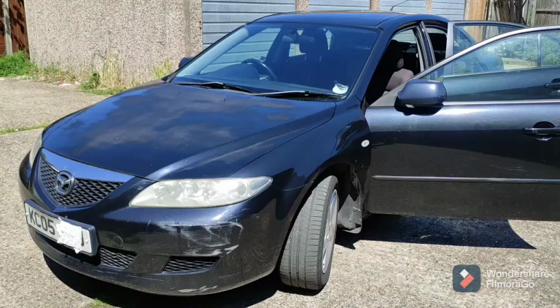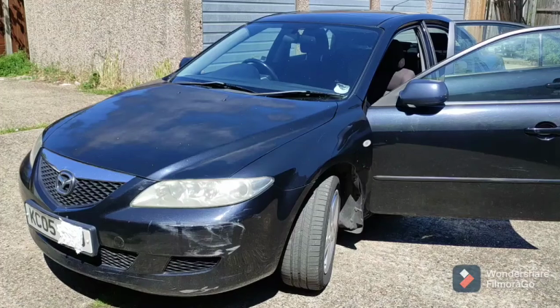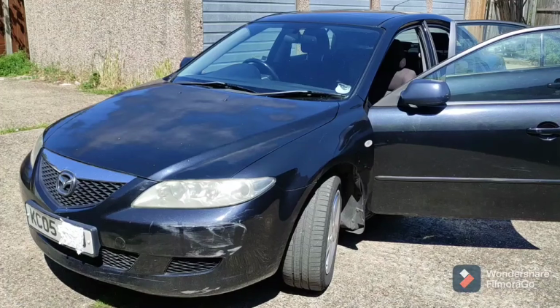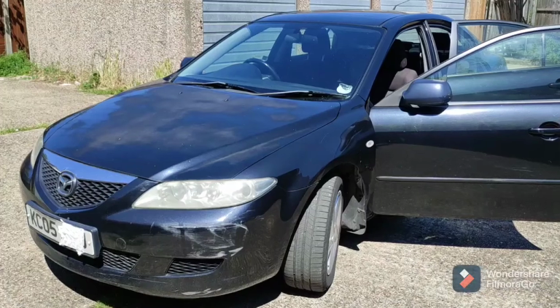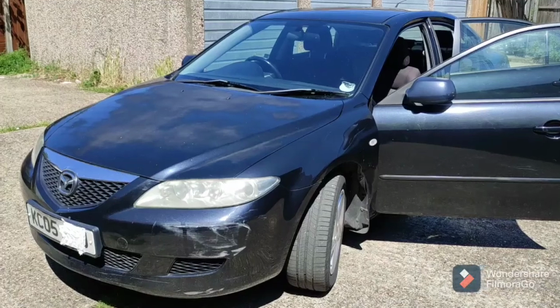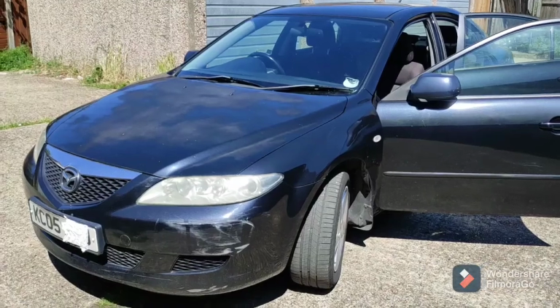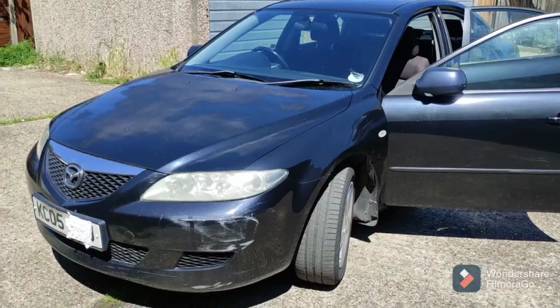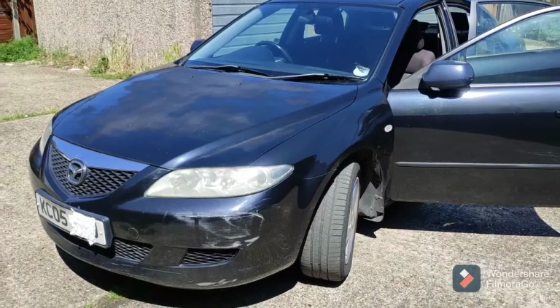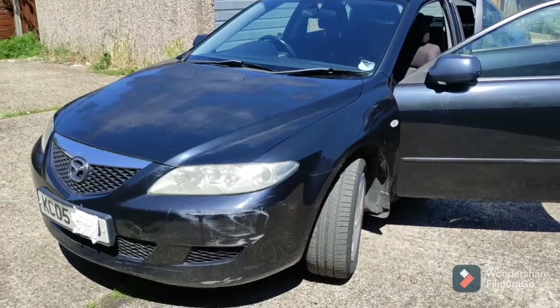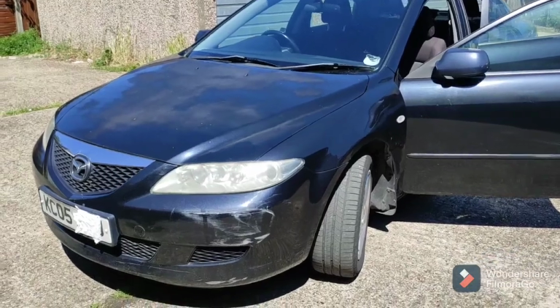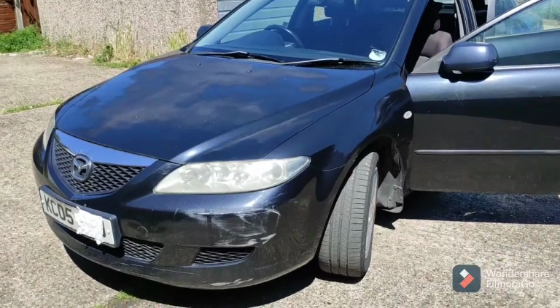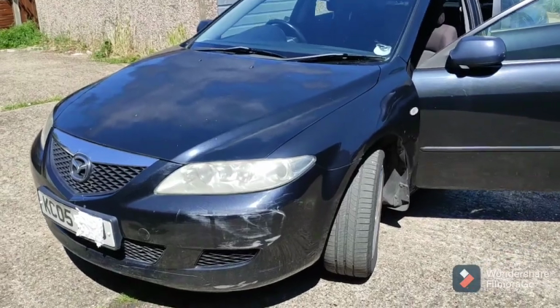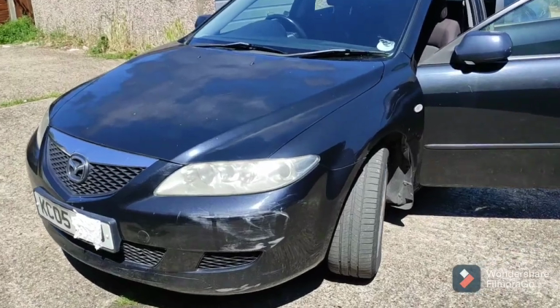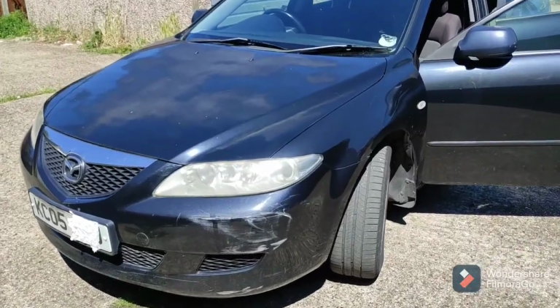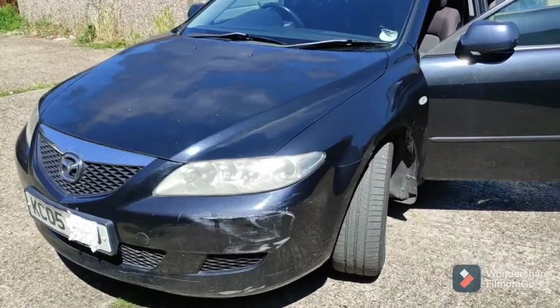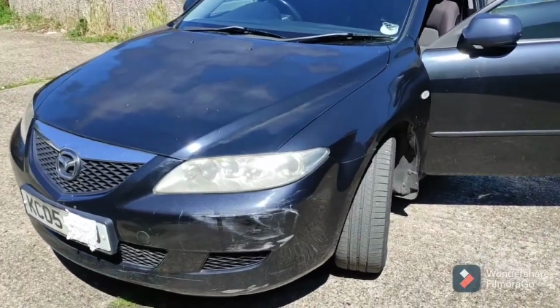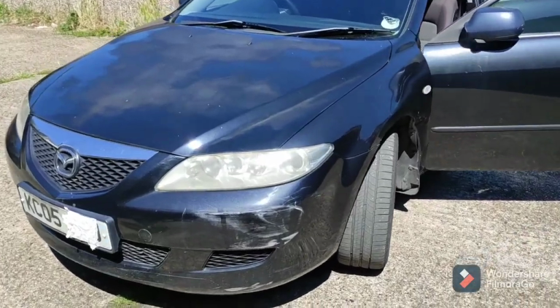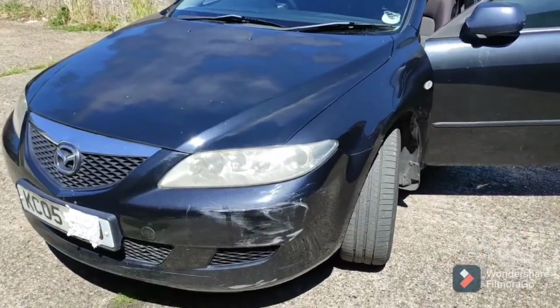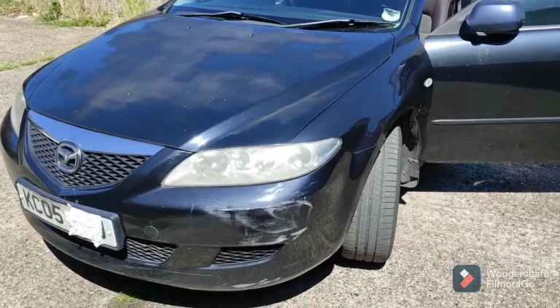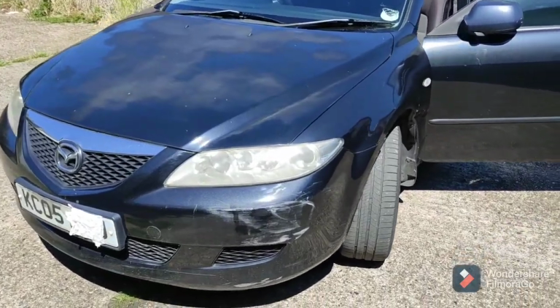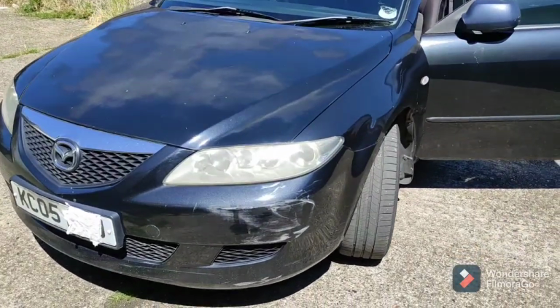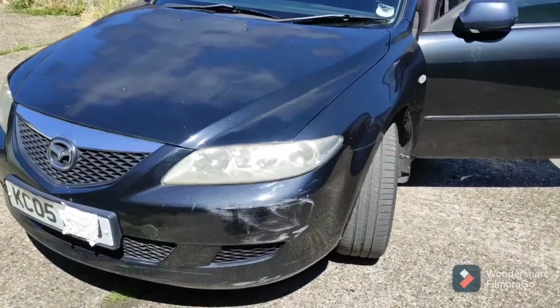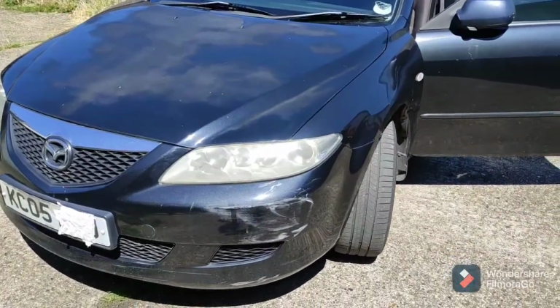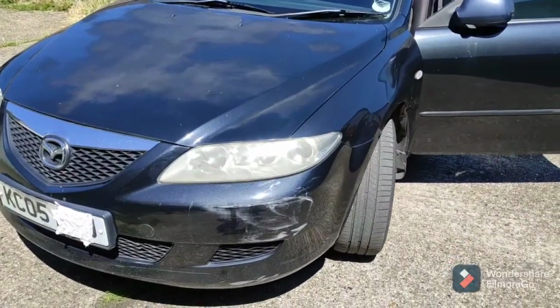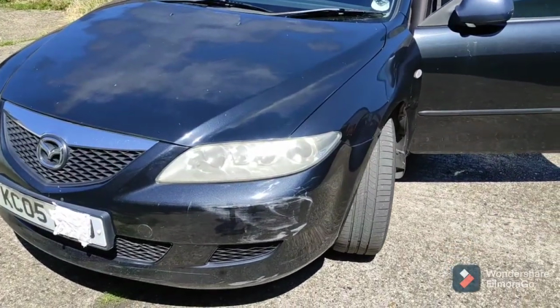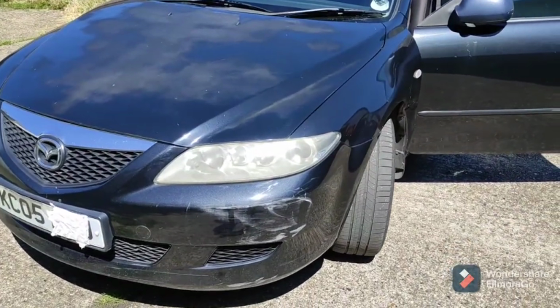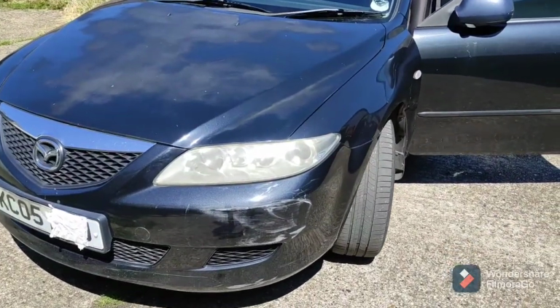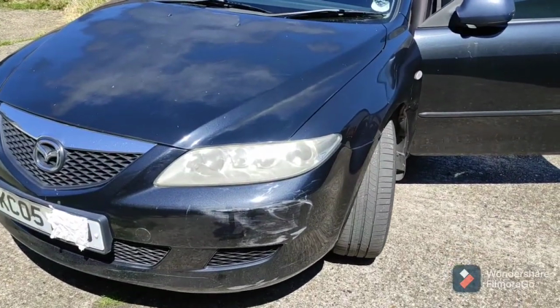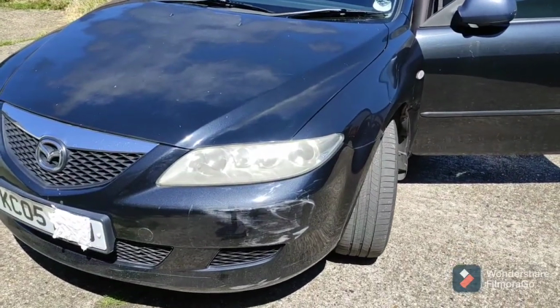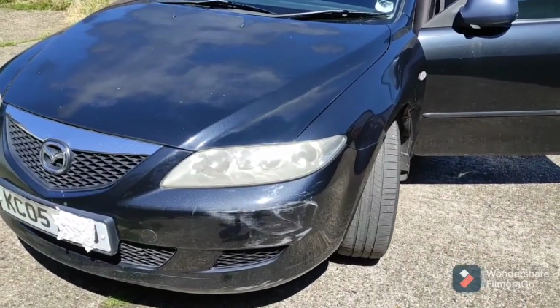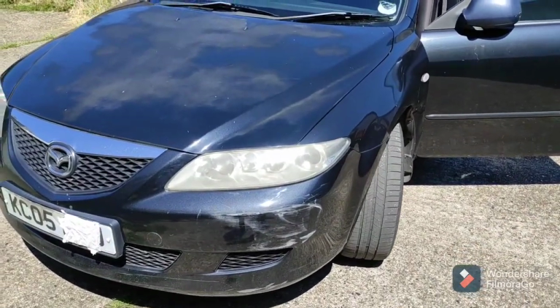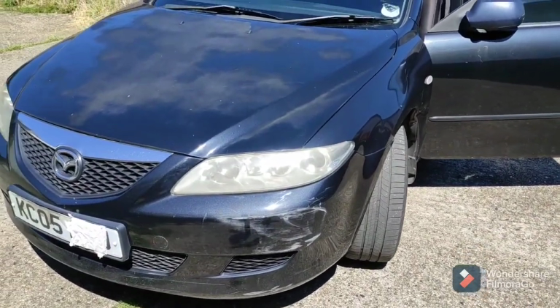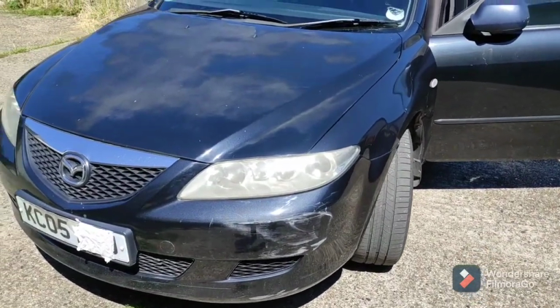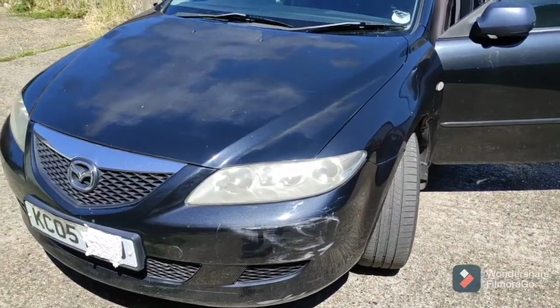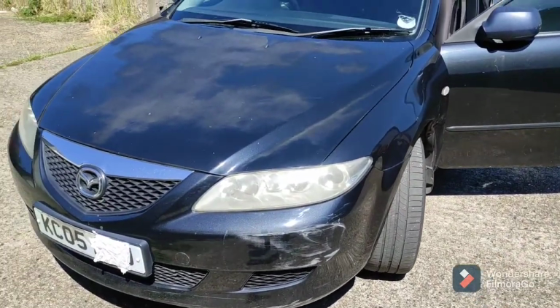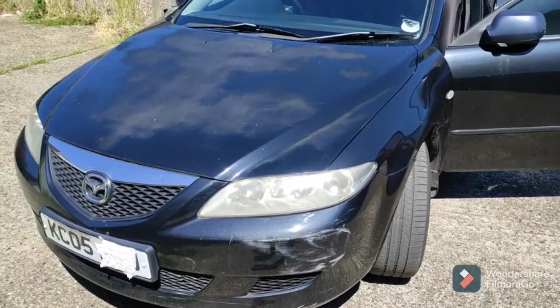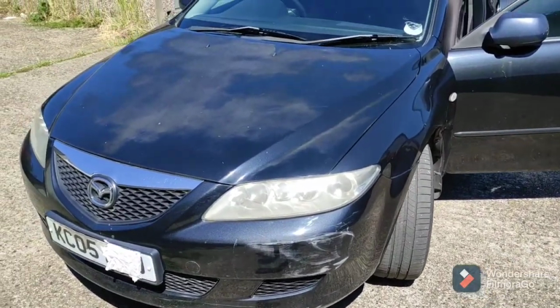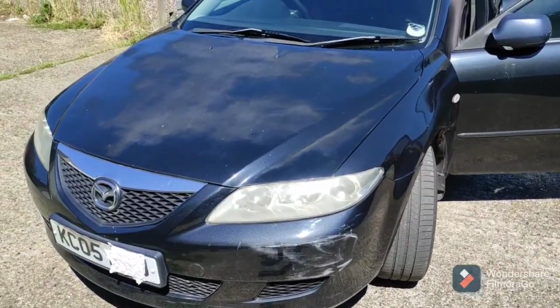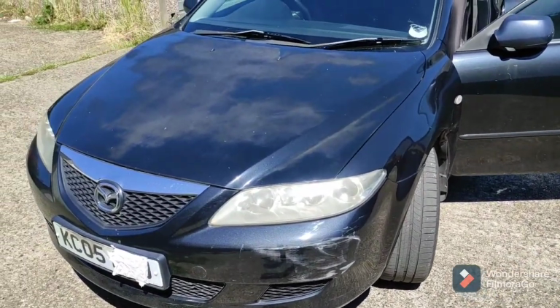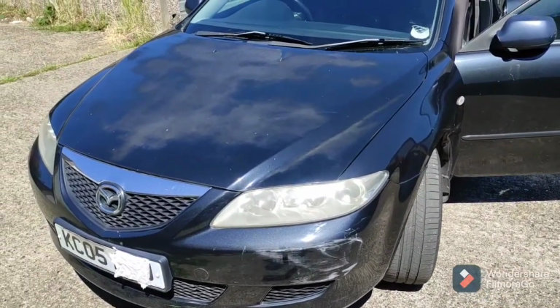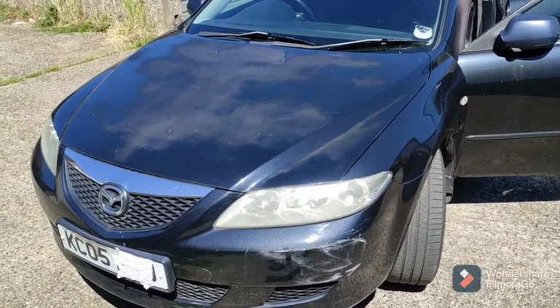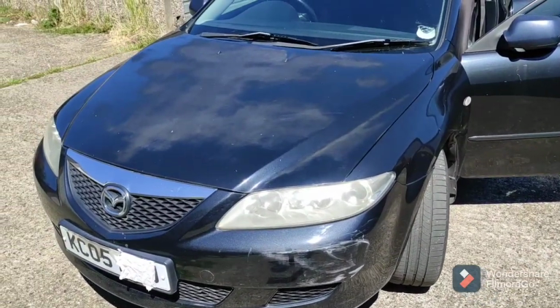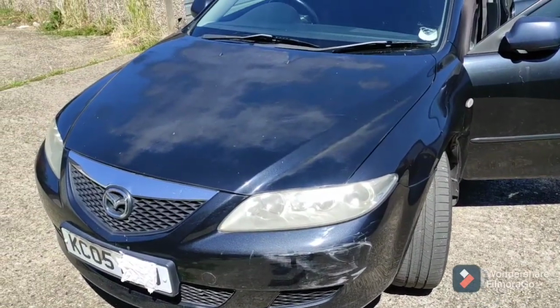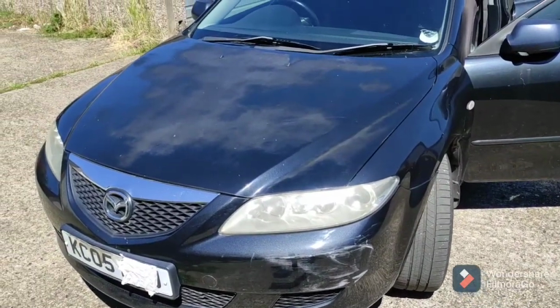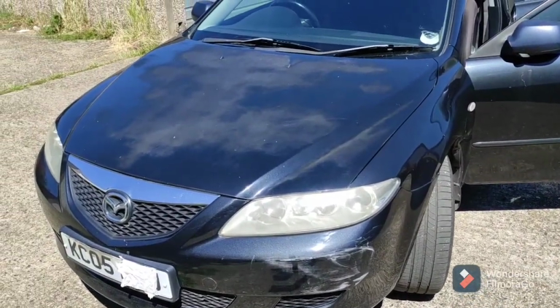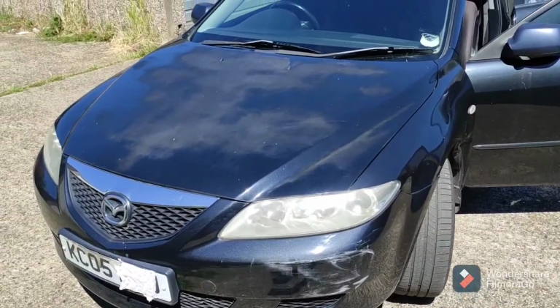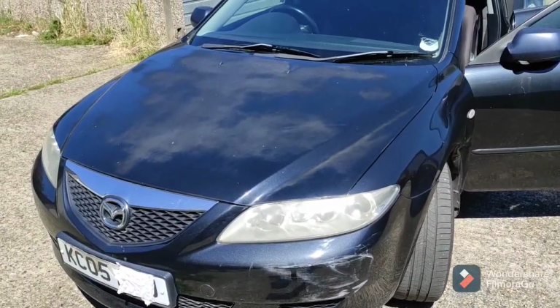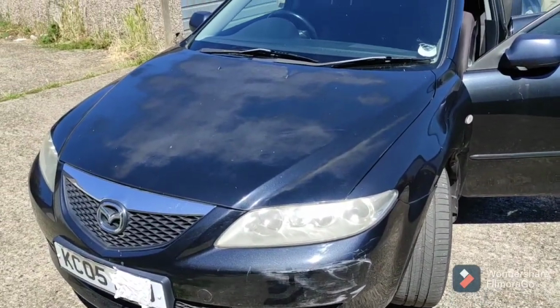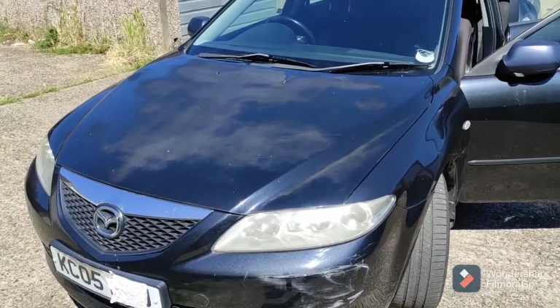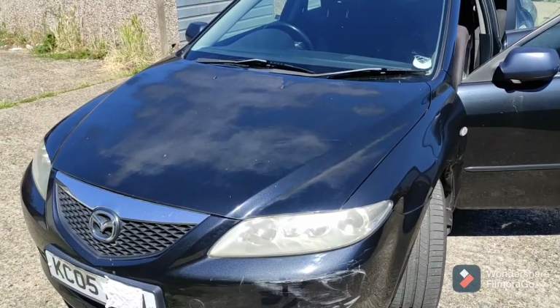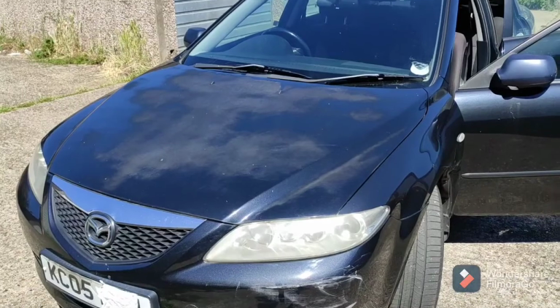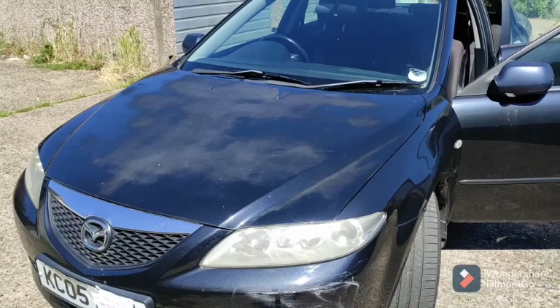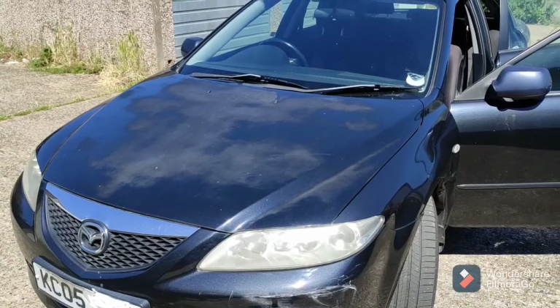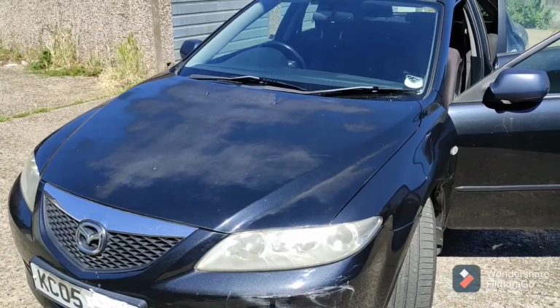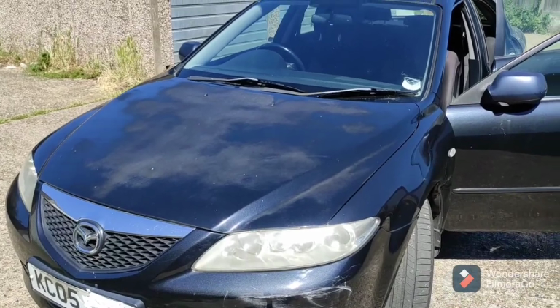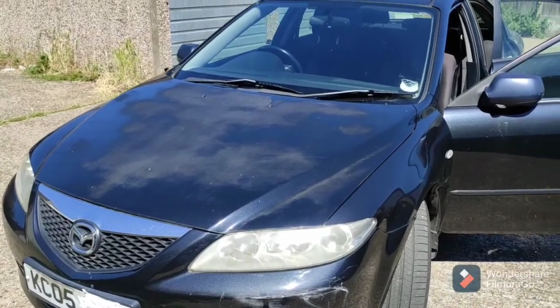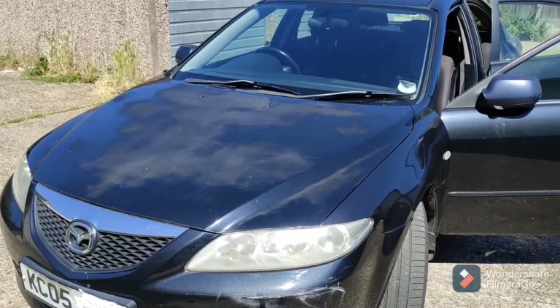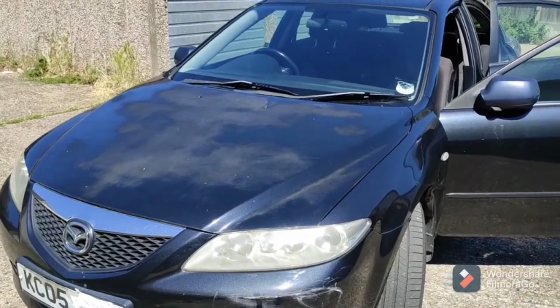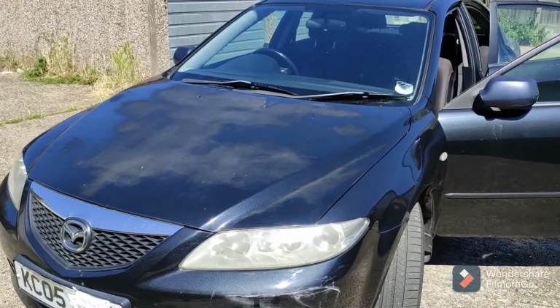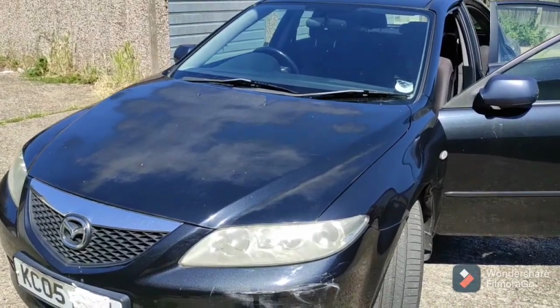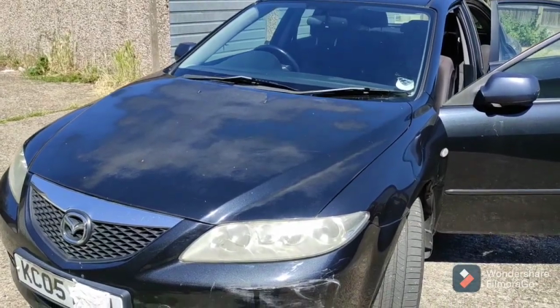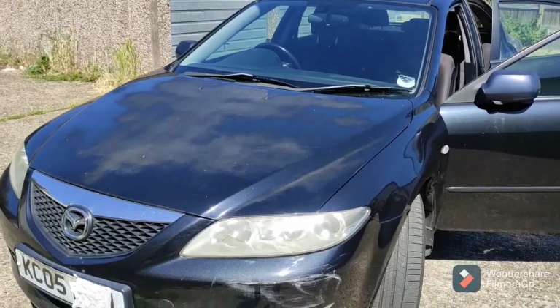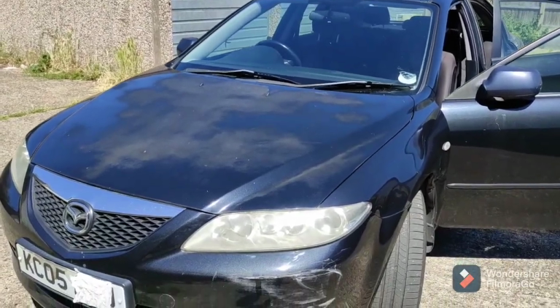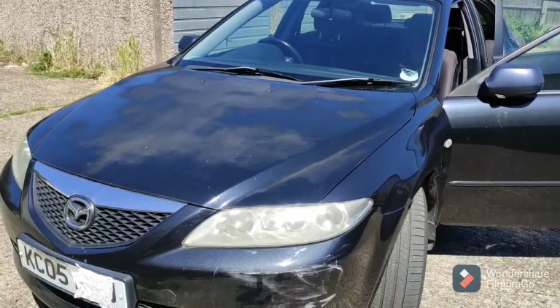Hello everyone, I'm going to try and save this car from the scrap. It belongs to a friend of mine.